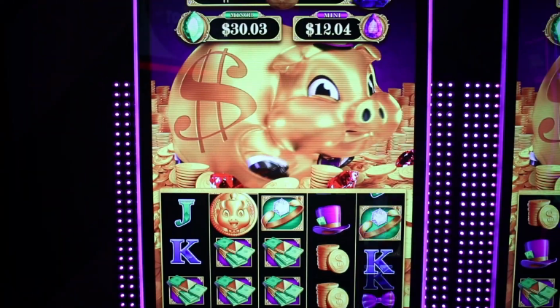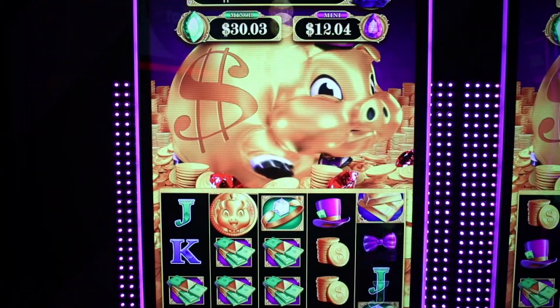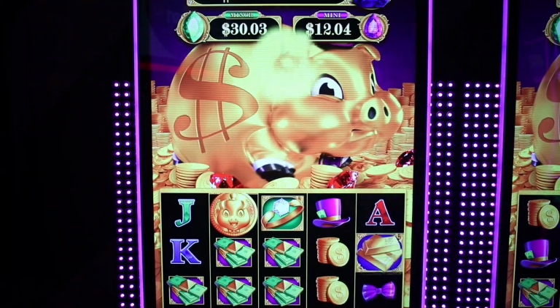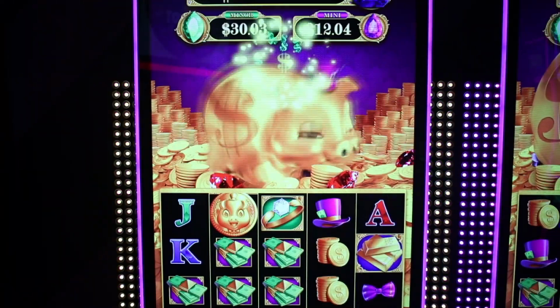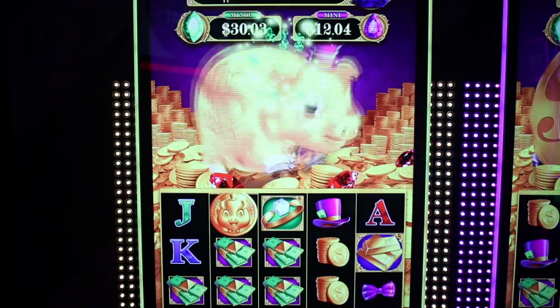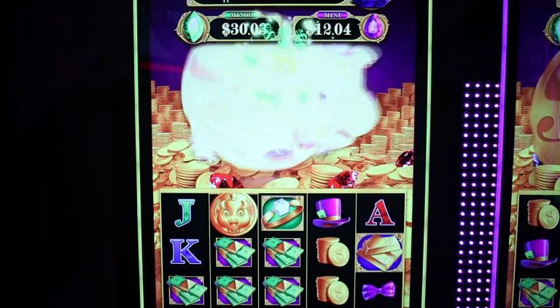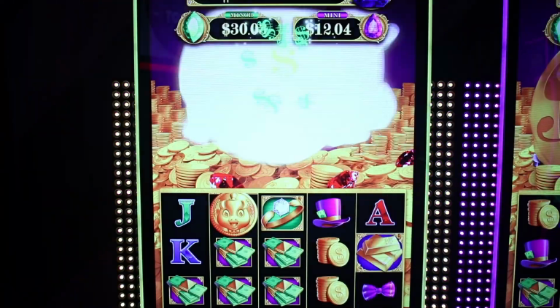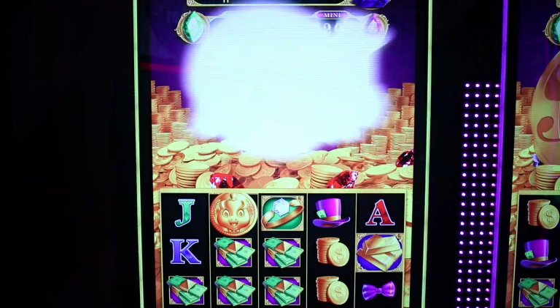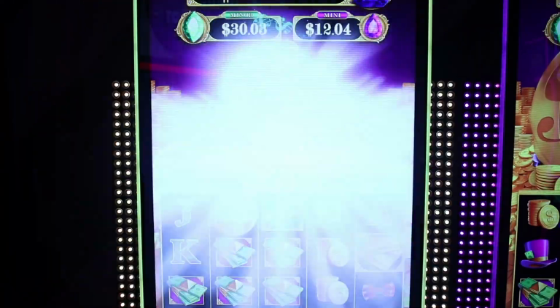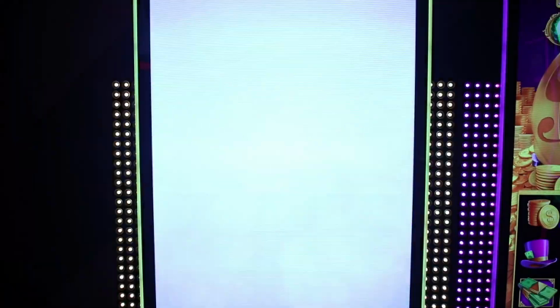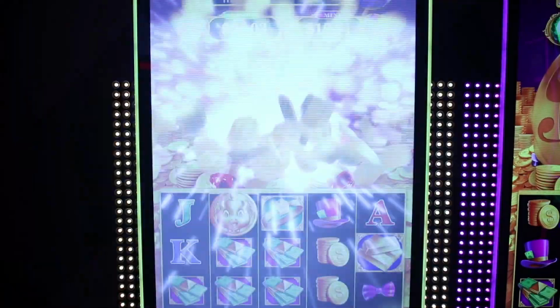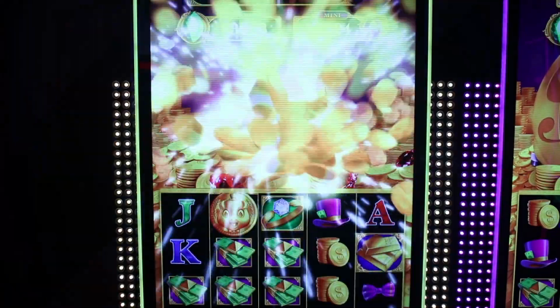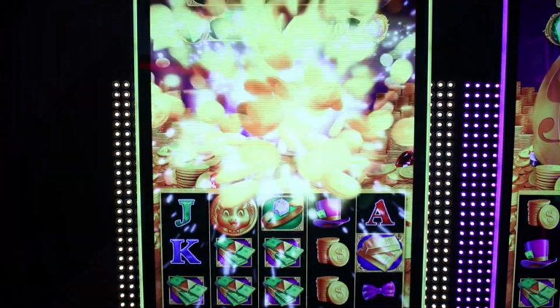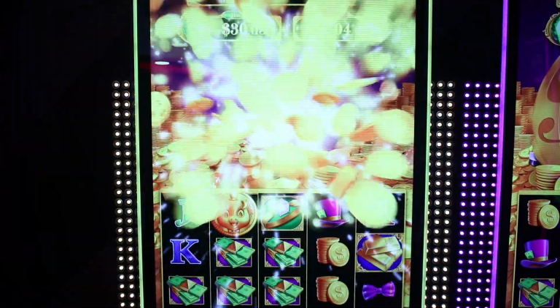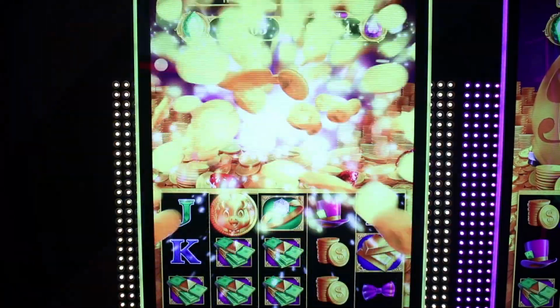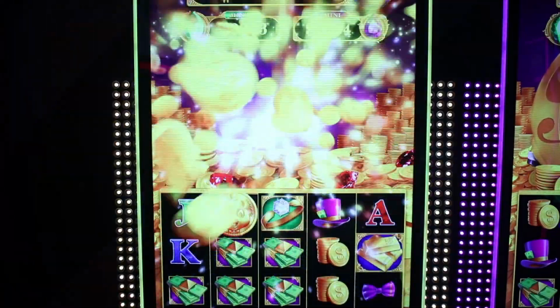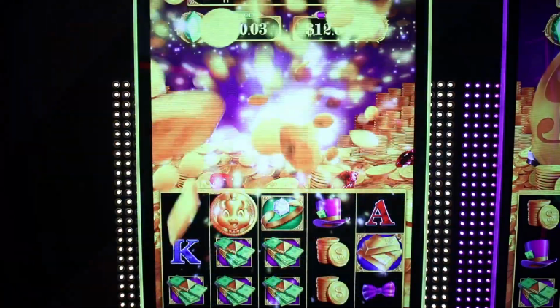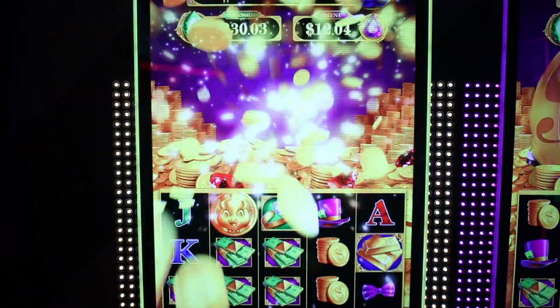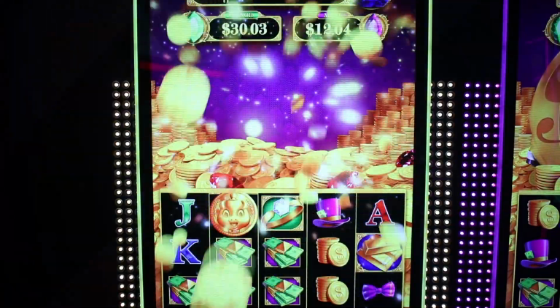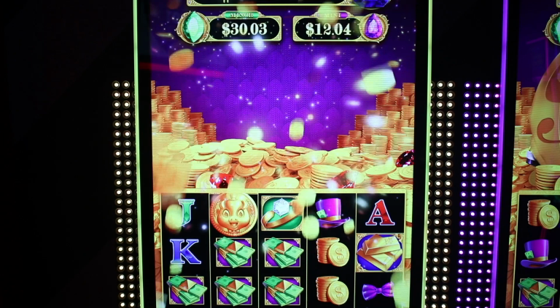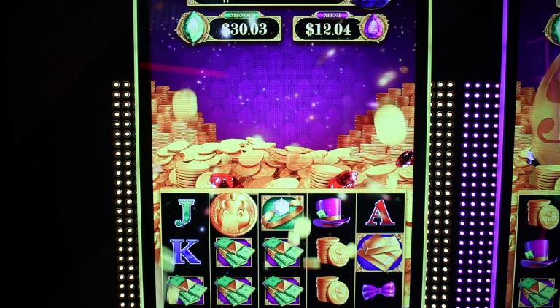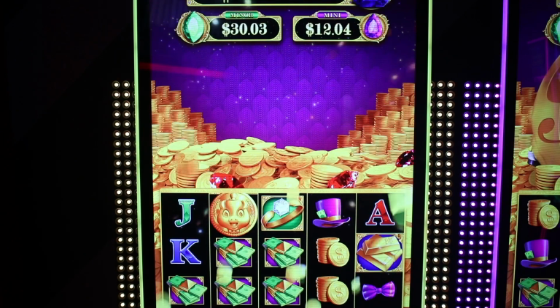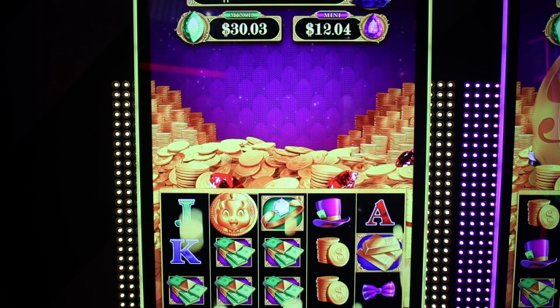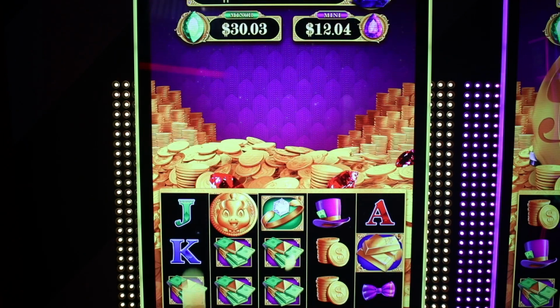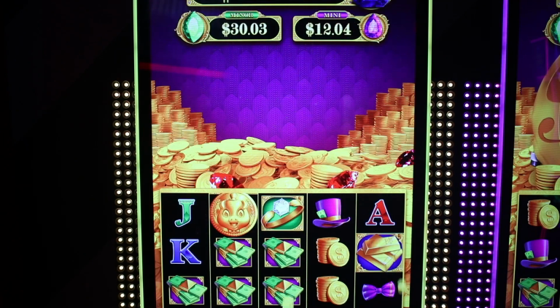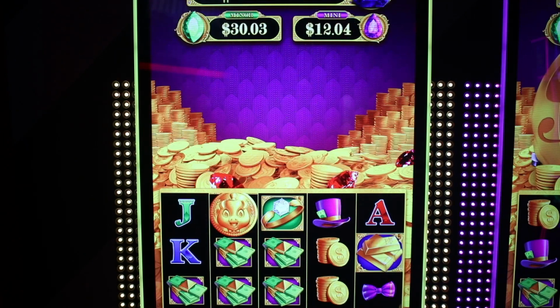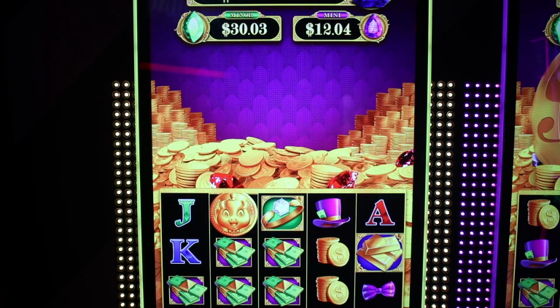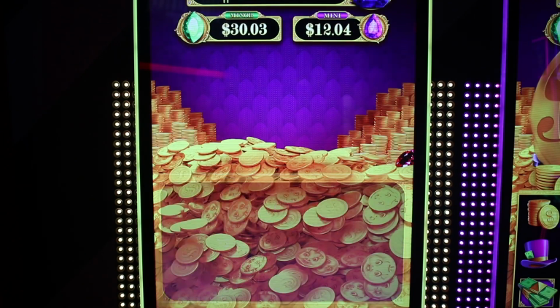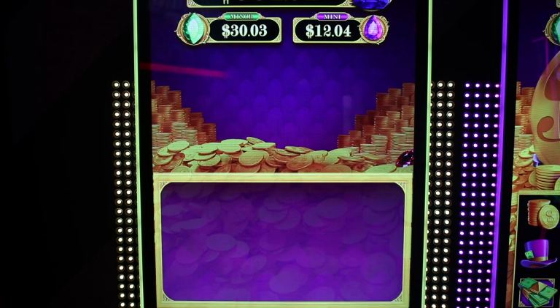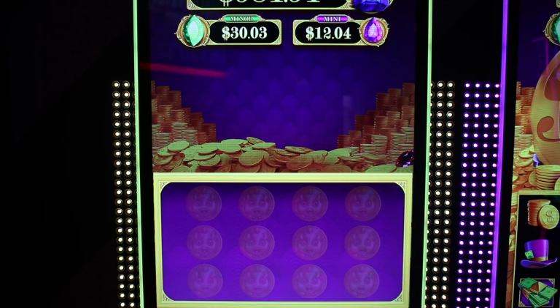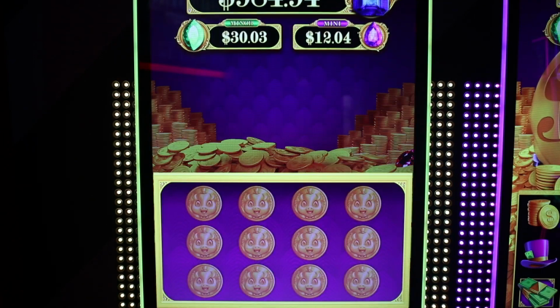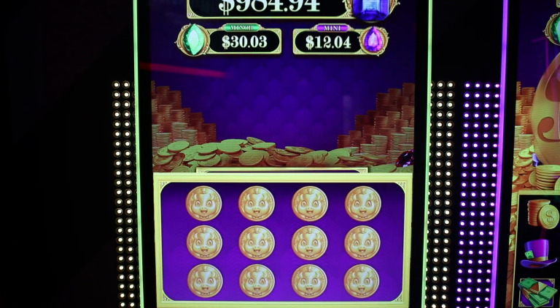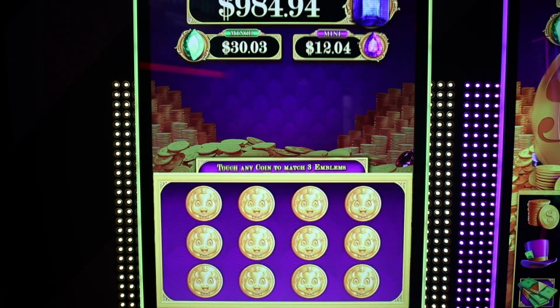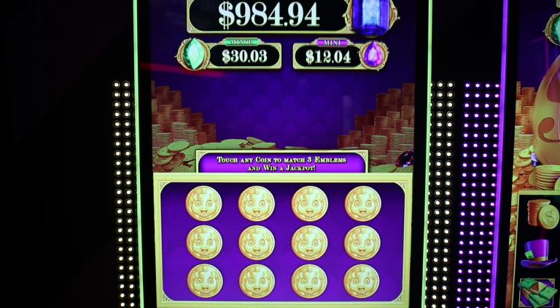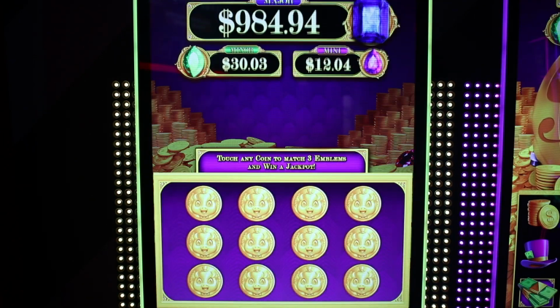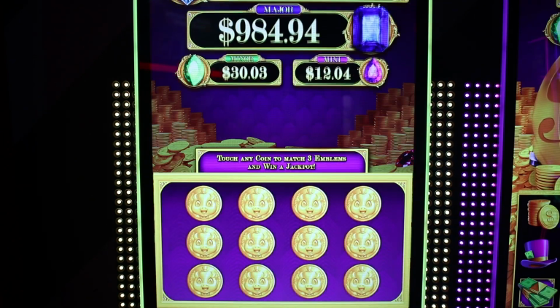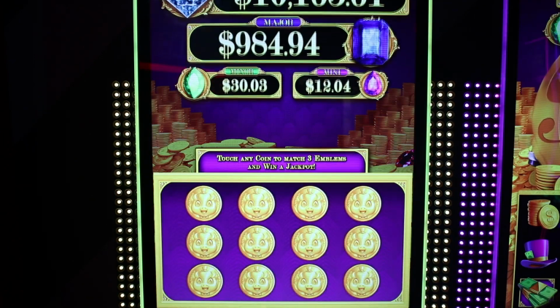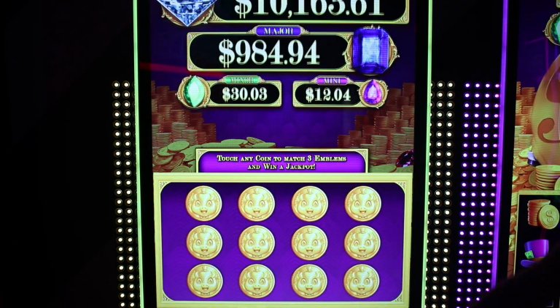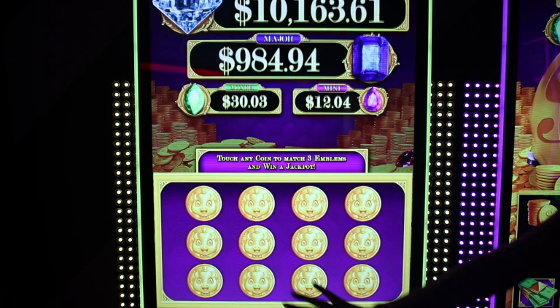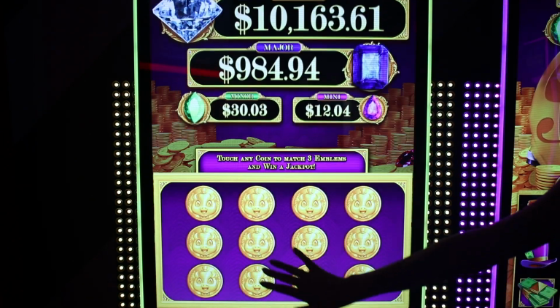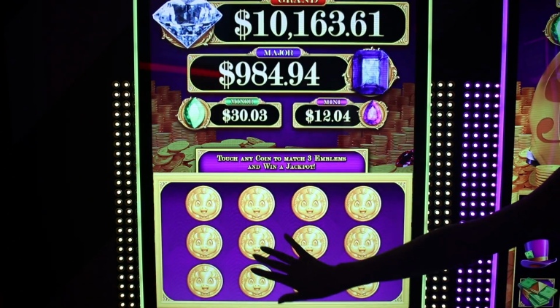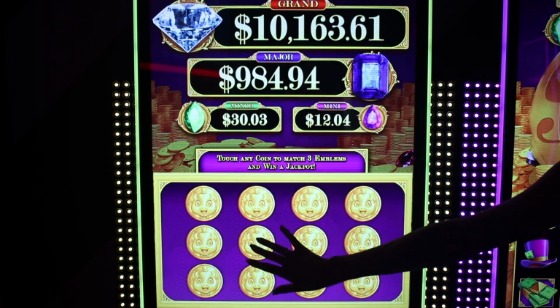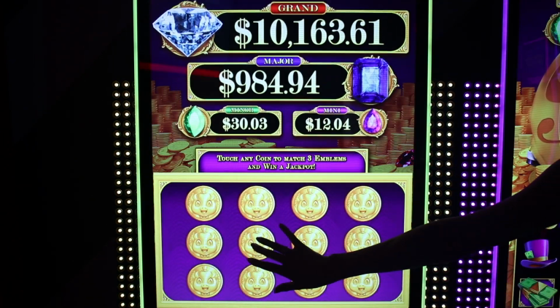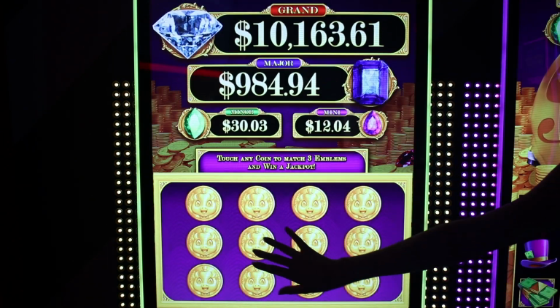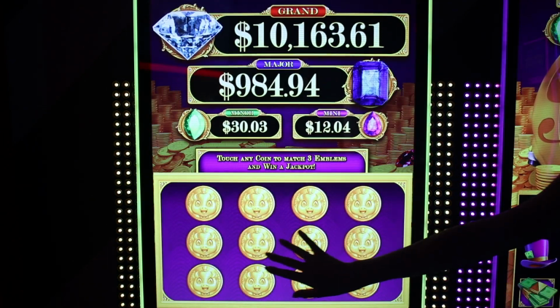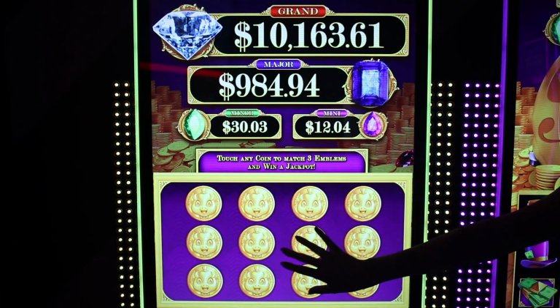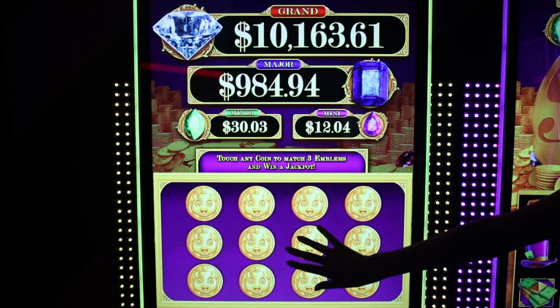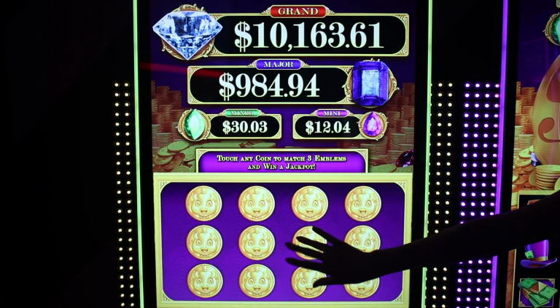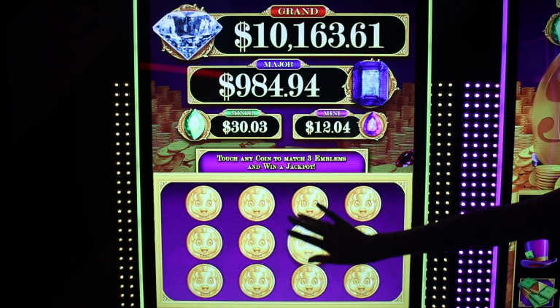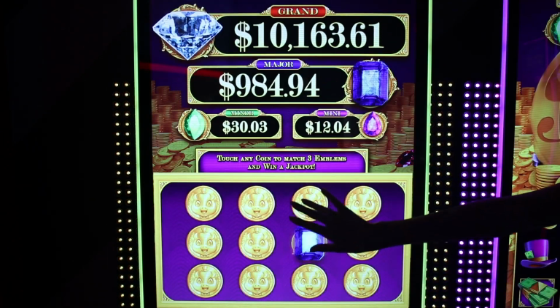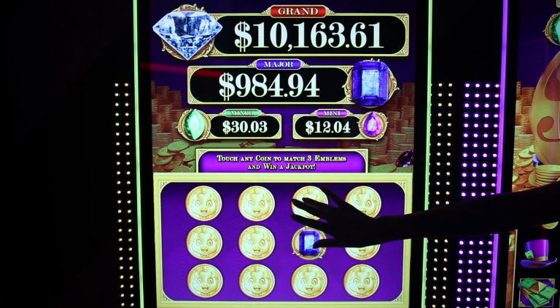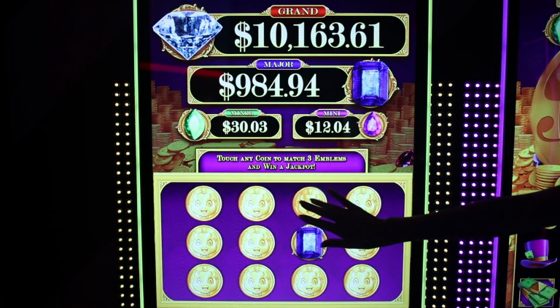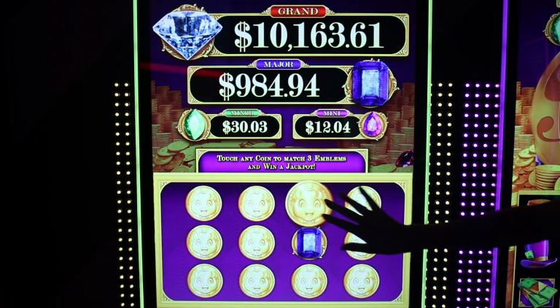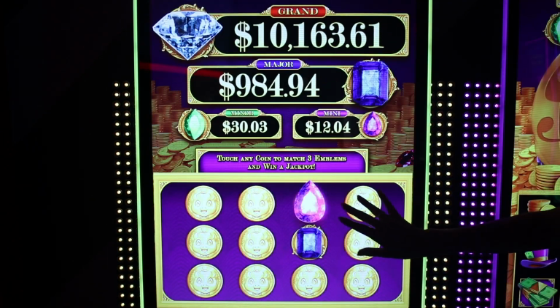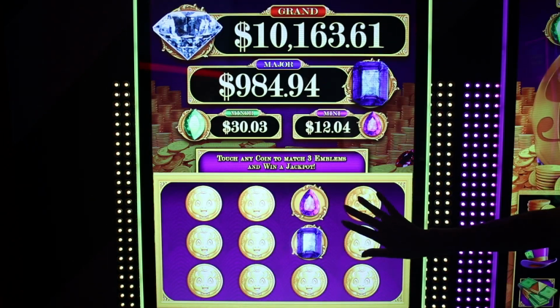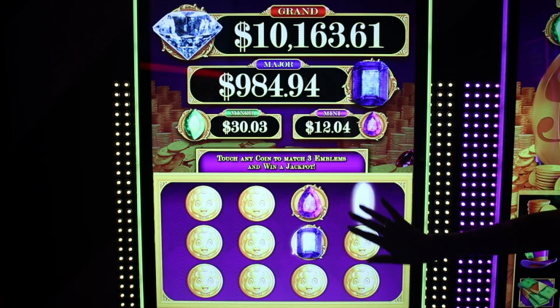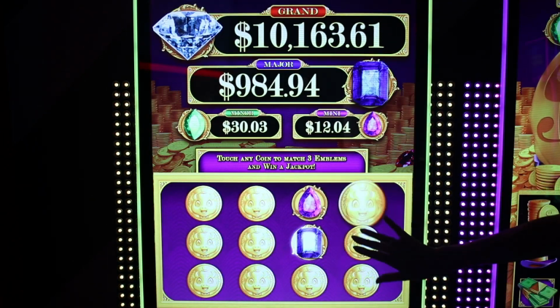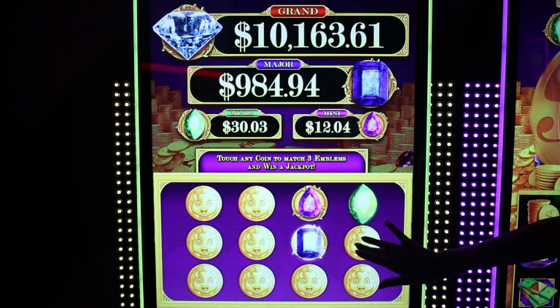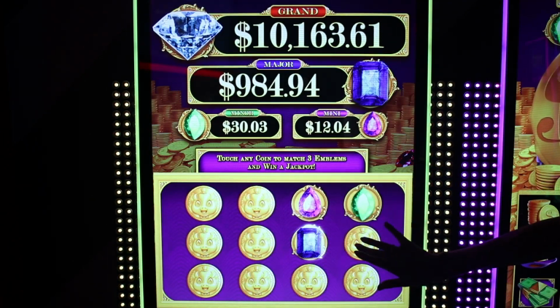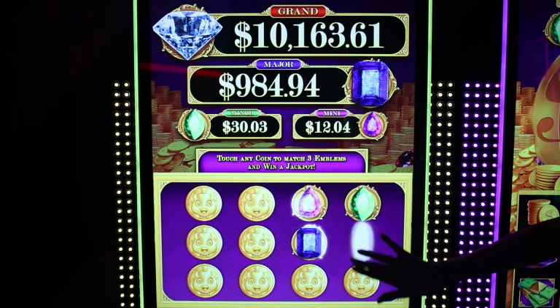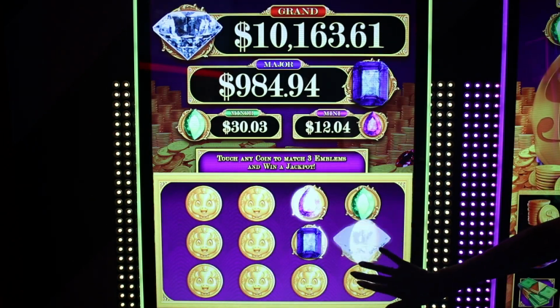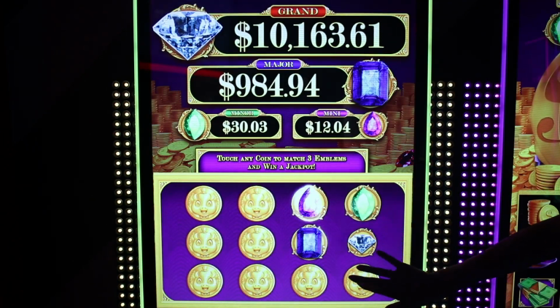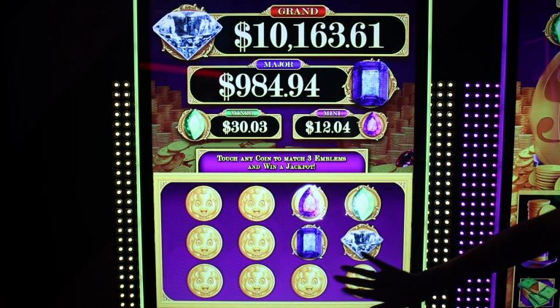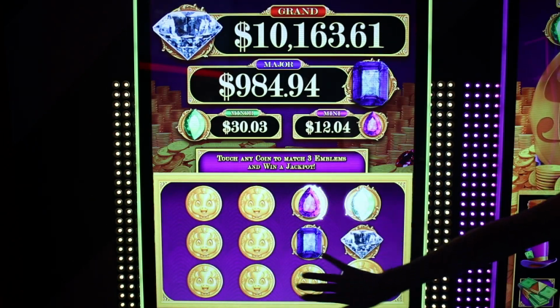Rake & Bacon progressives link up with other great AGS hits, such as Golden Wins and Finan Finu, for even better progressive prizes.